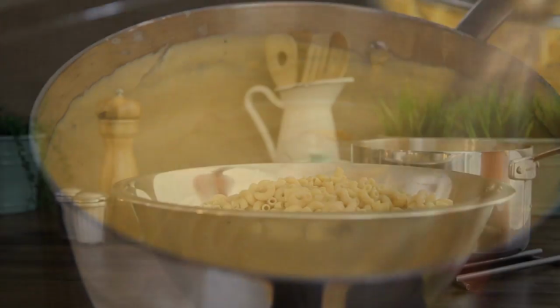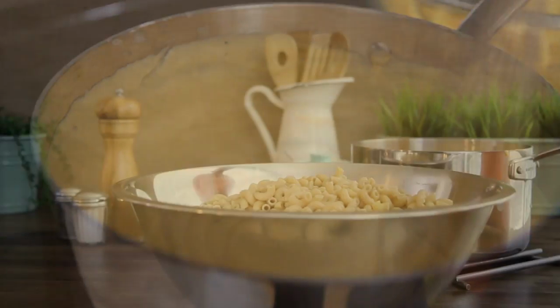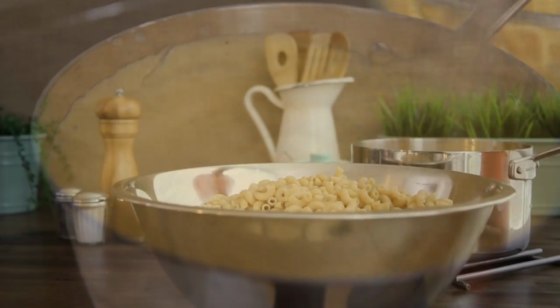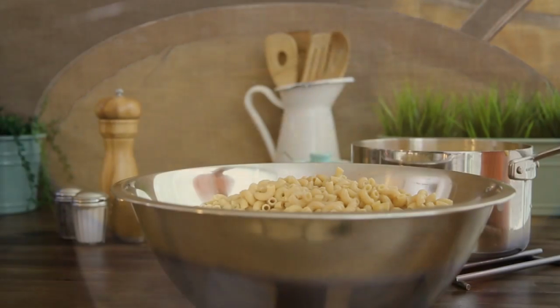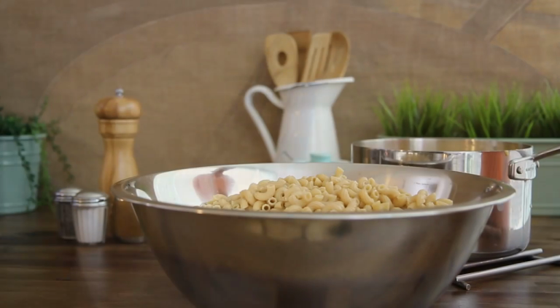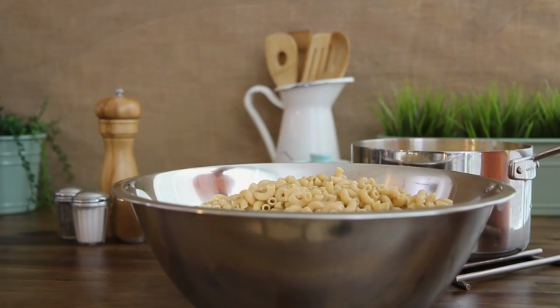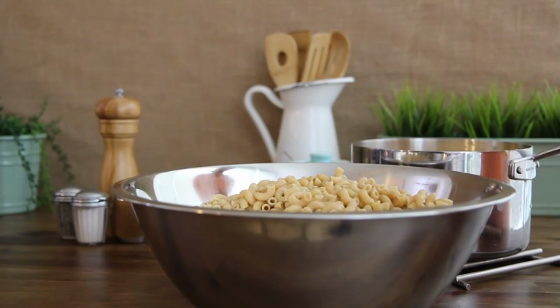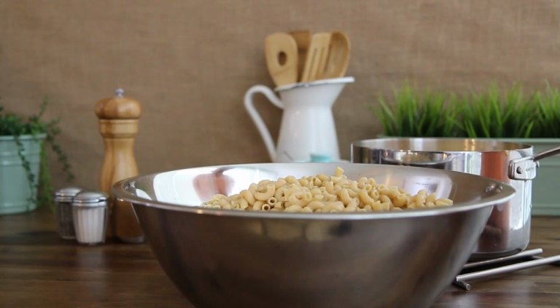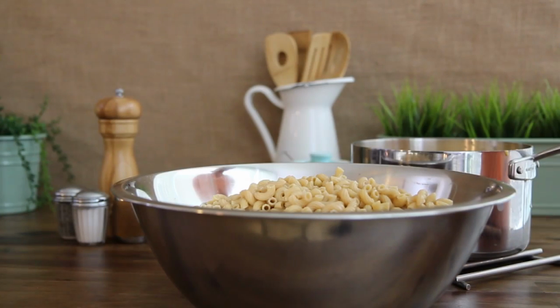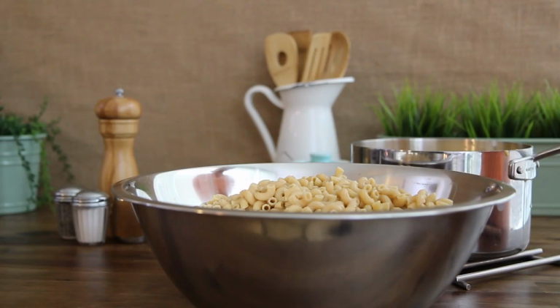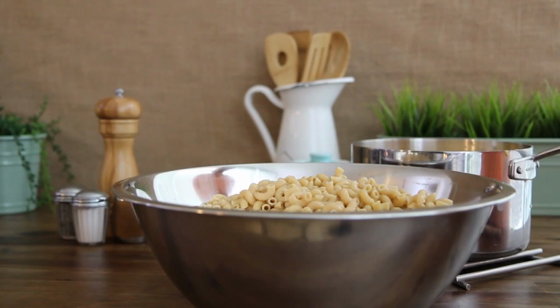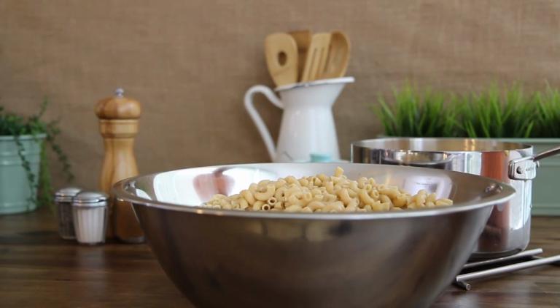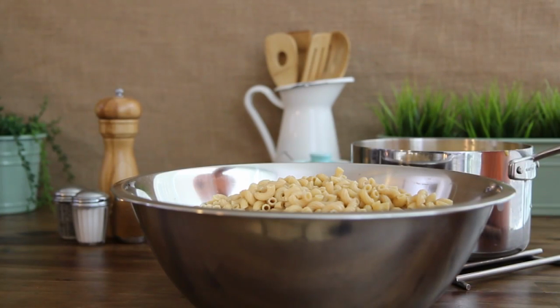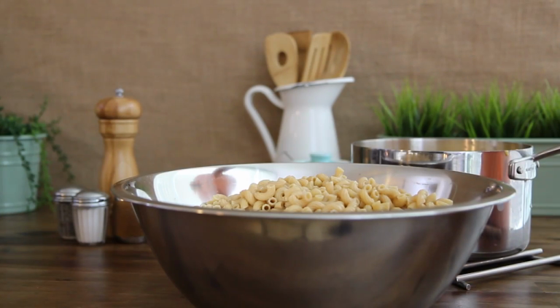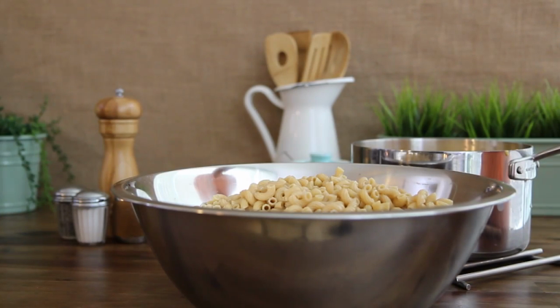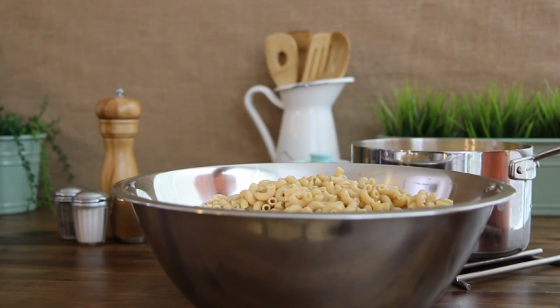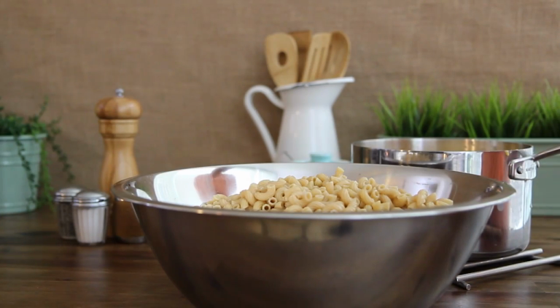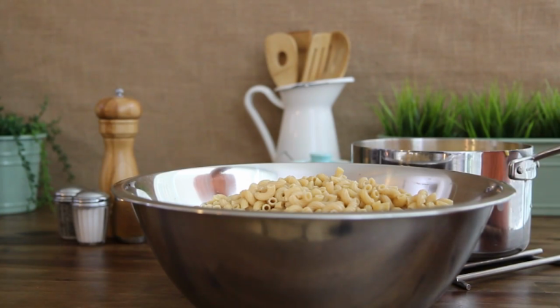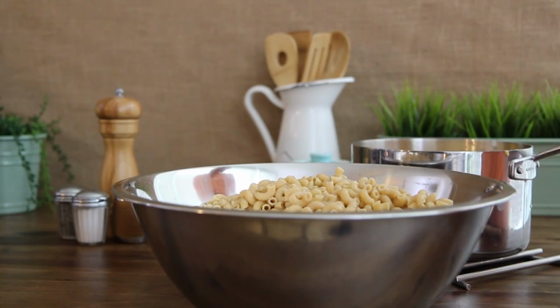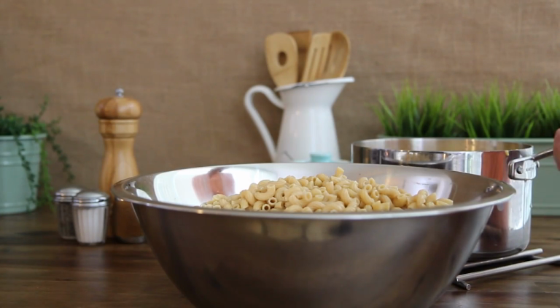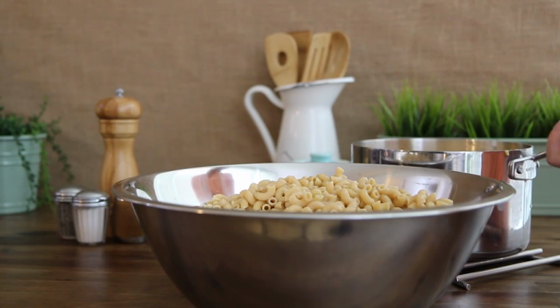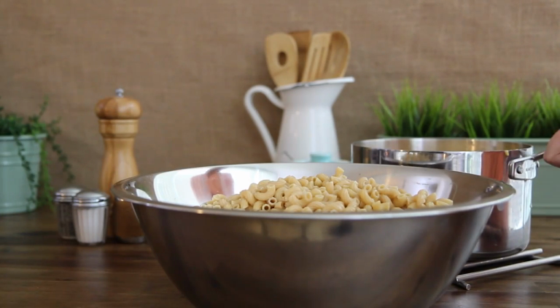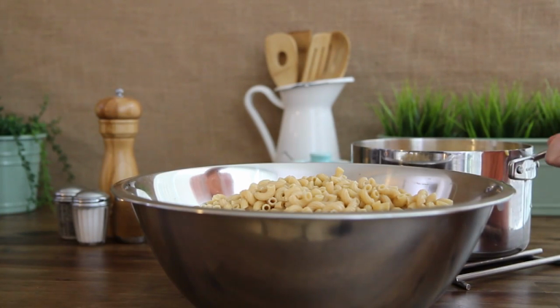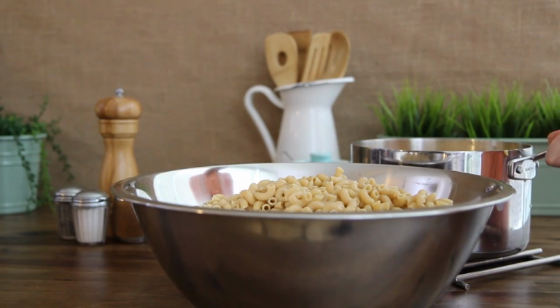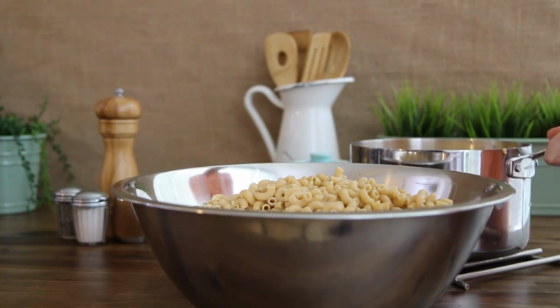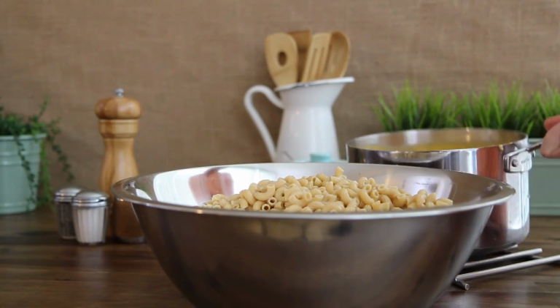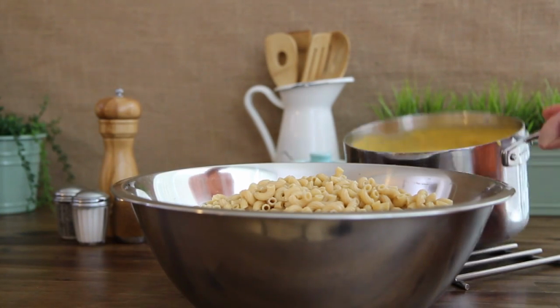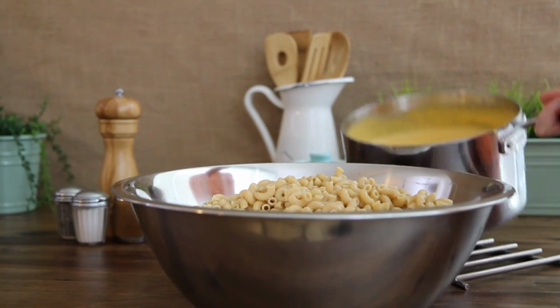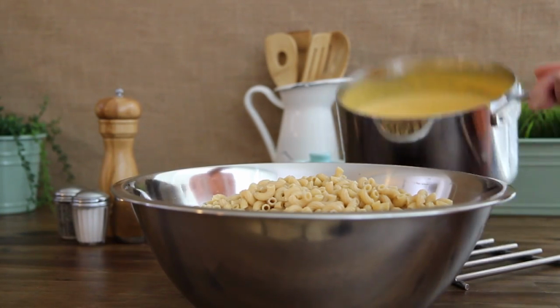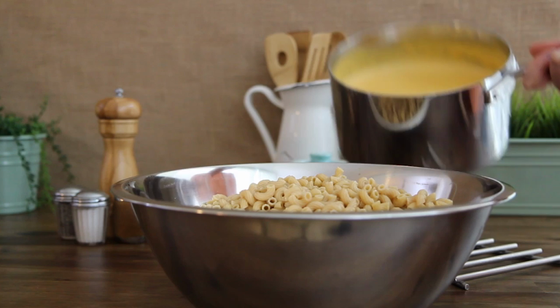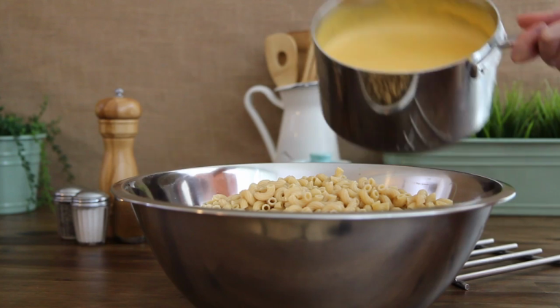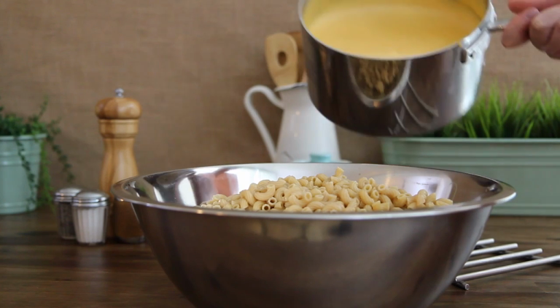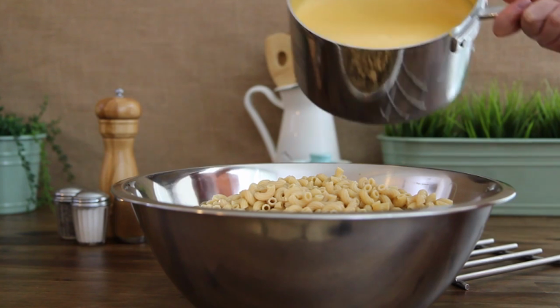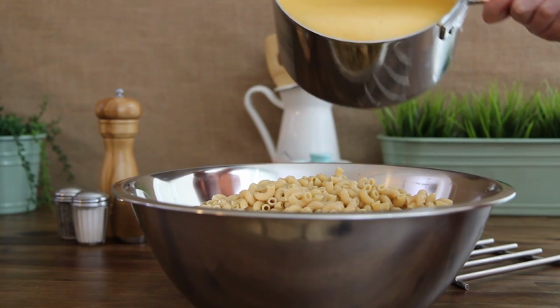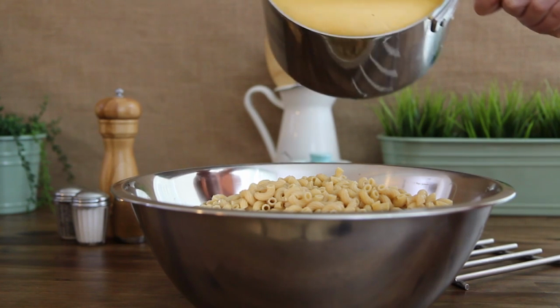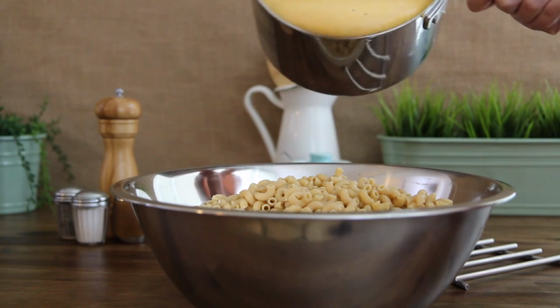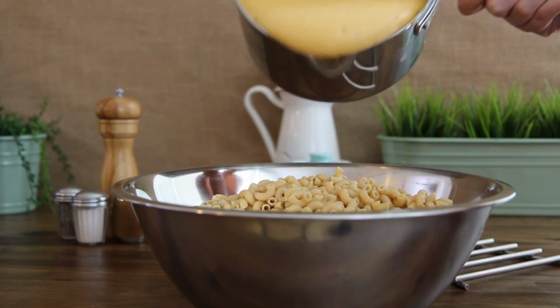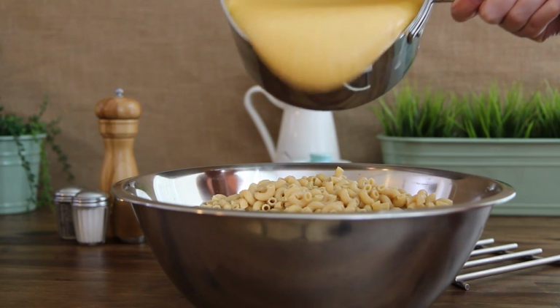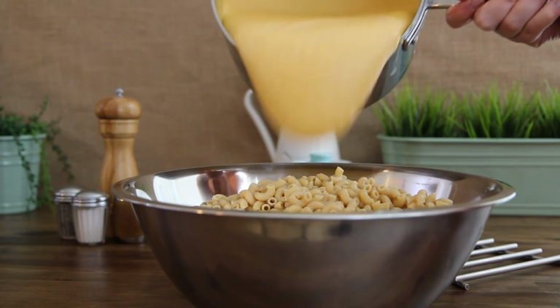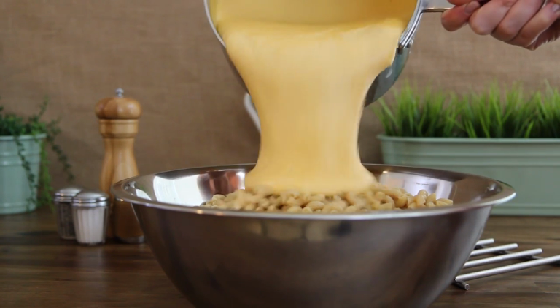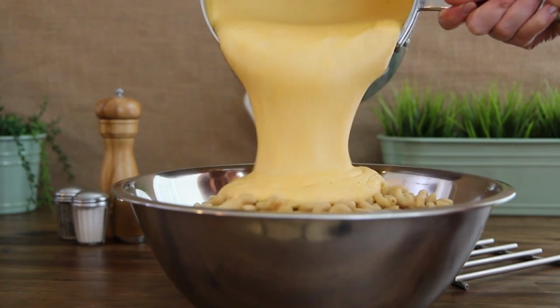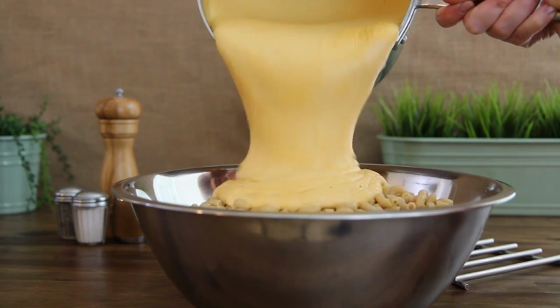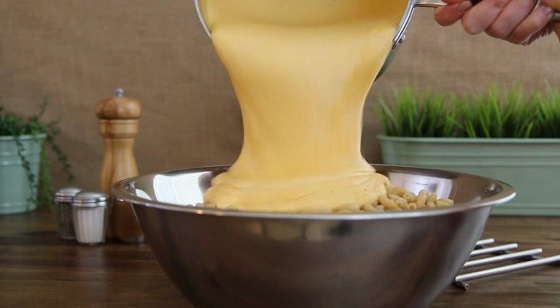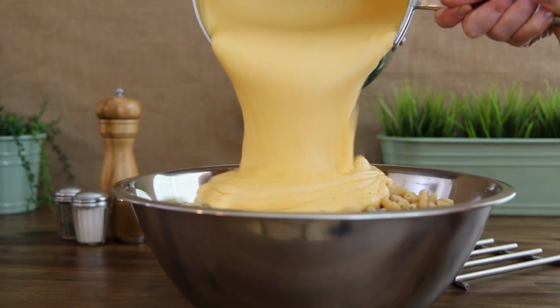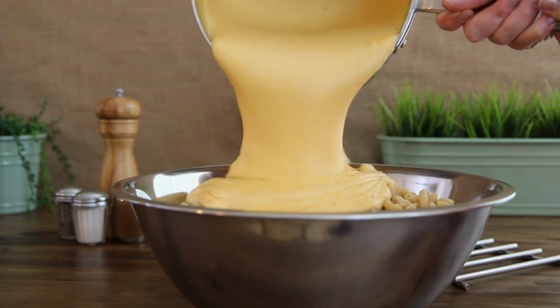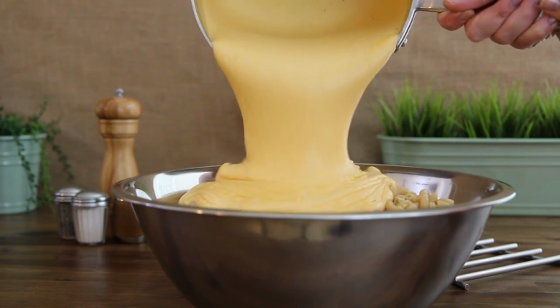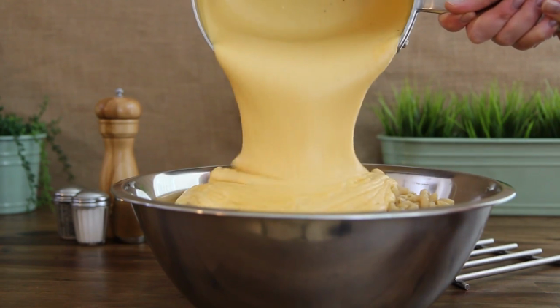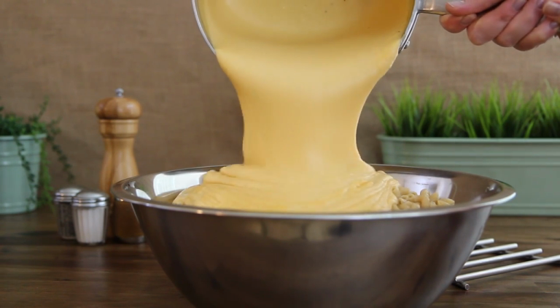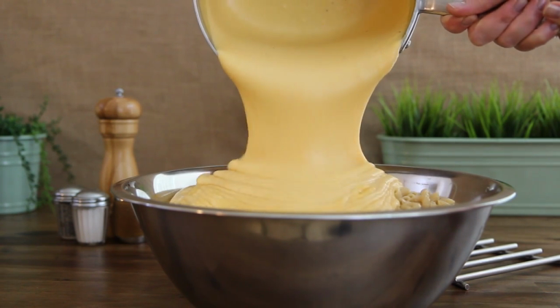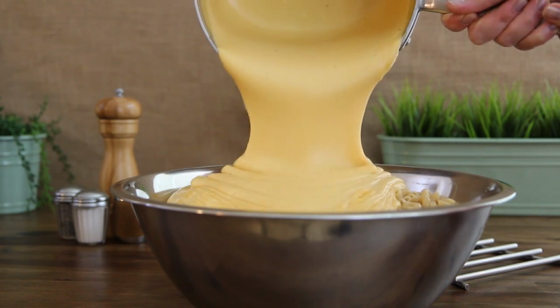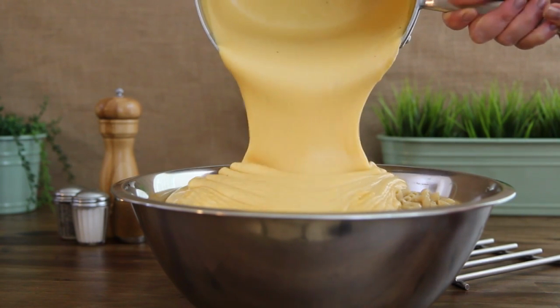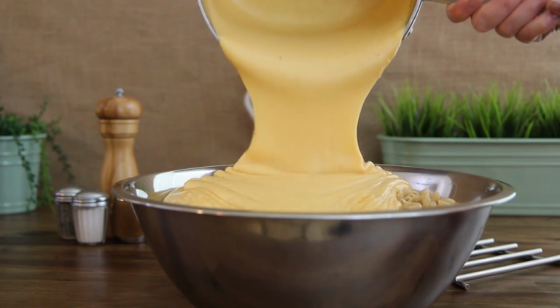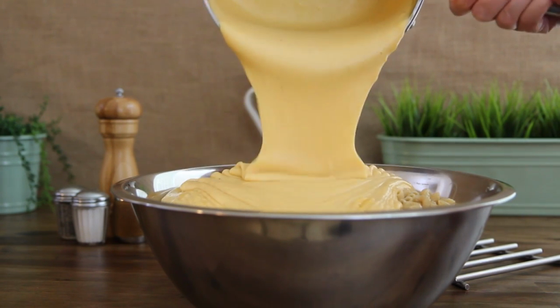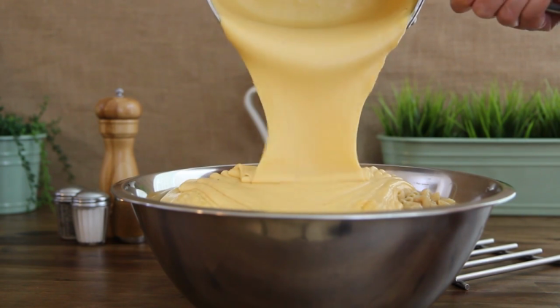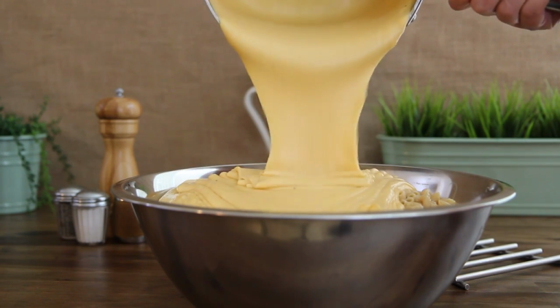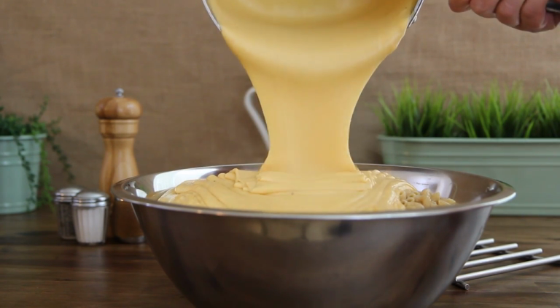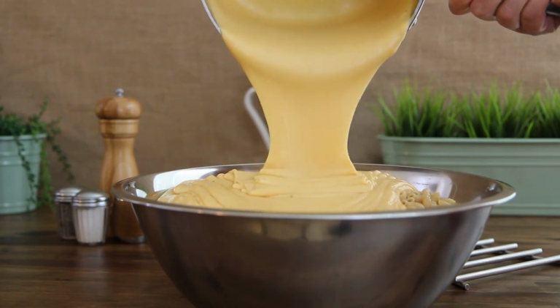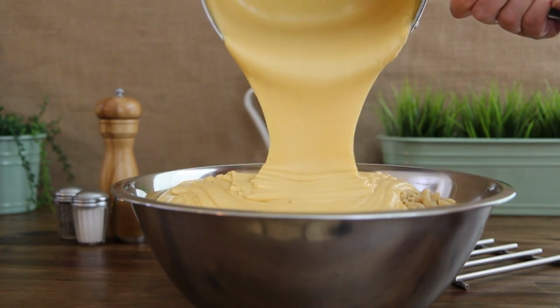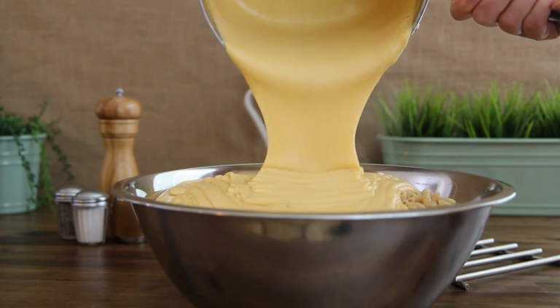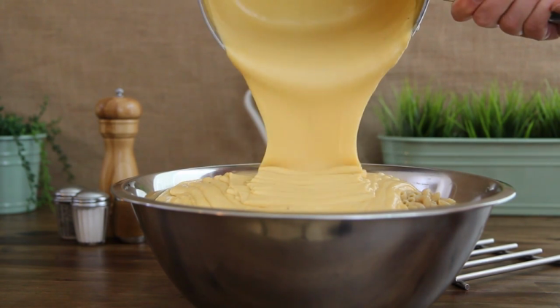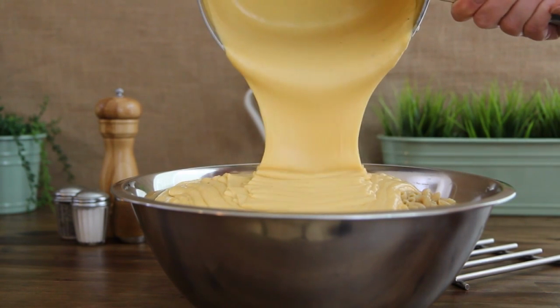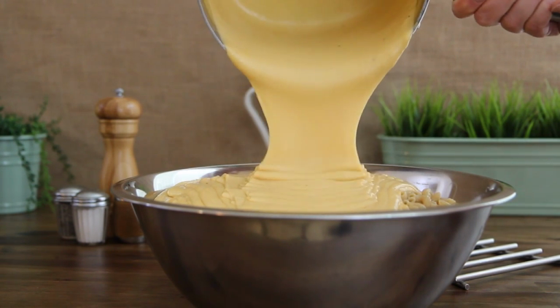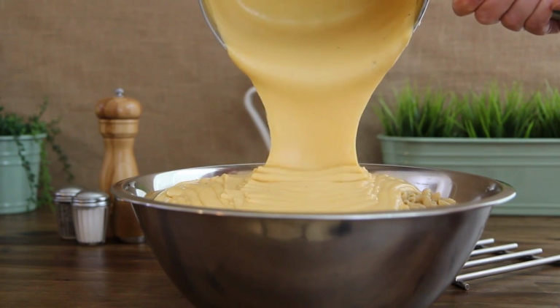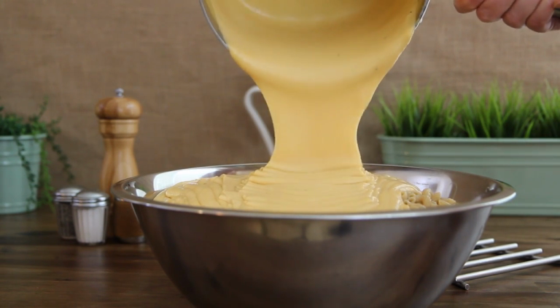Then remove the sauce from the heat. Pour the cheese sauce over the drained macaroni noodles and stir to coat.